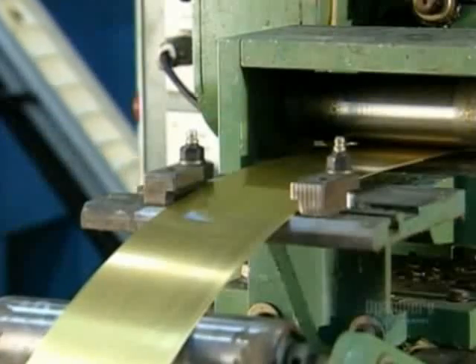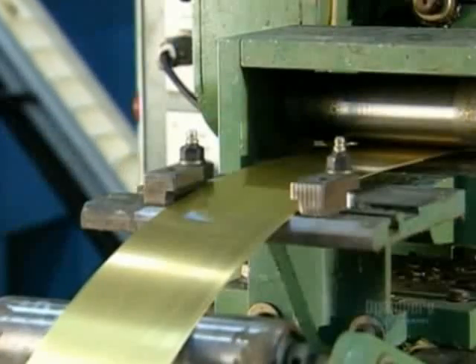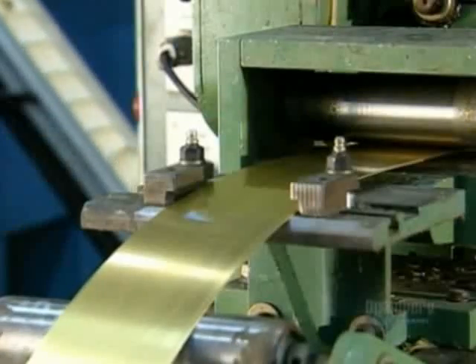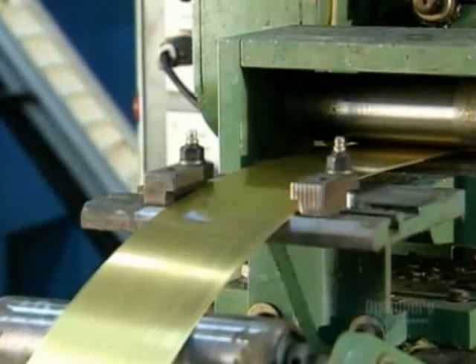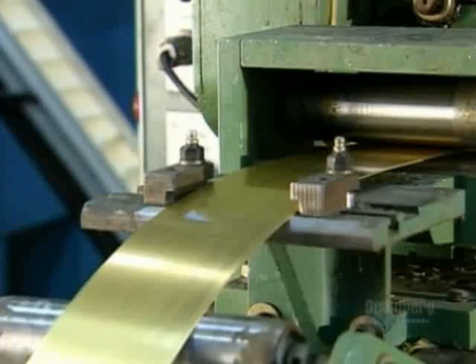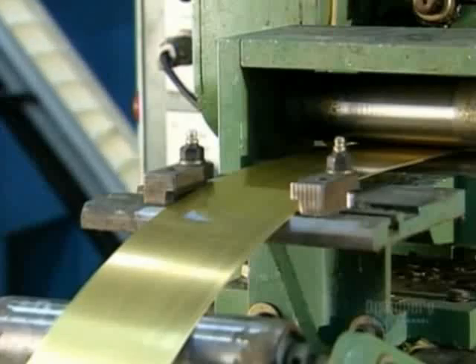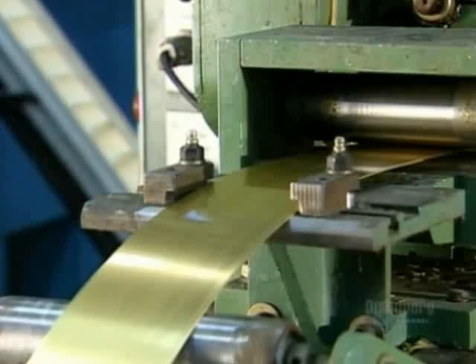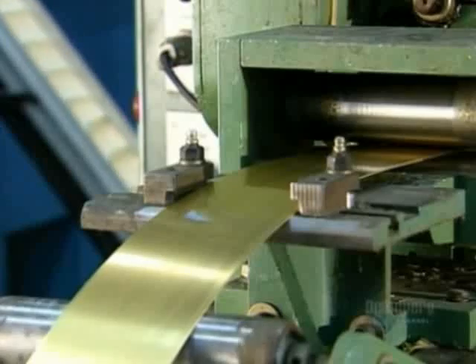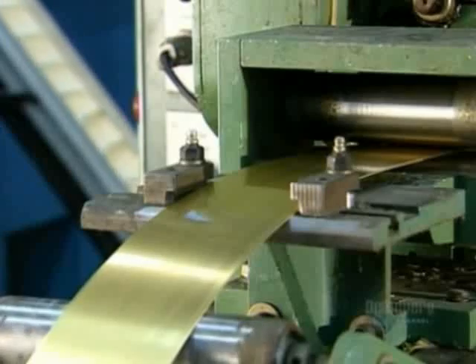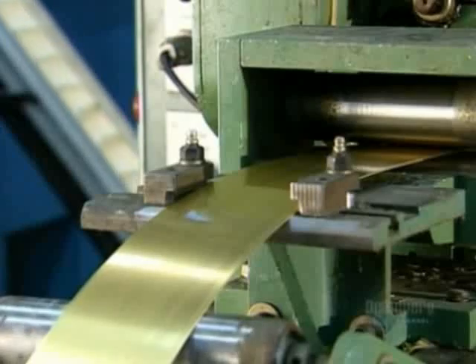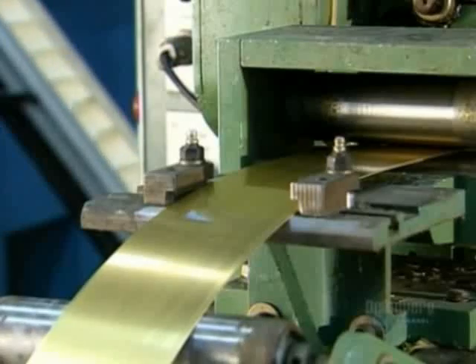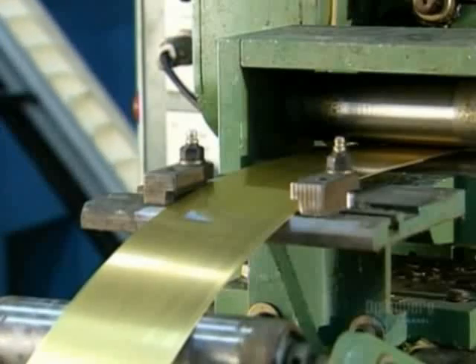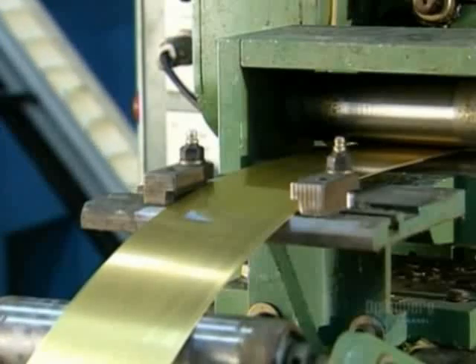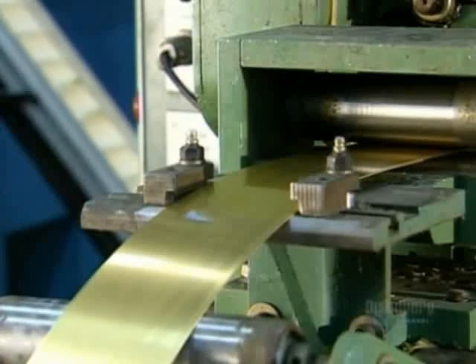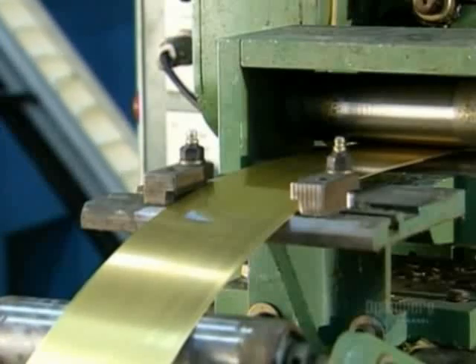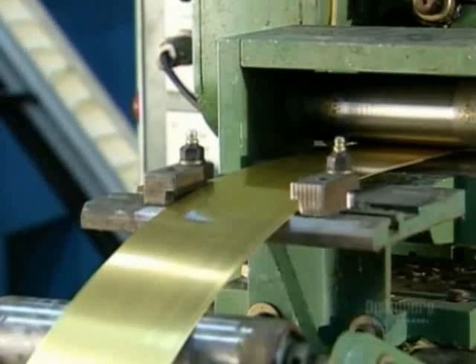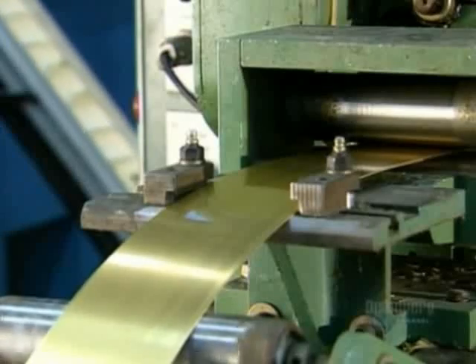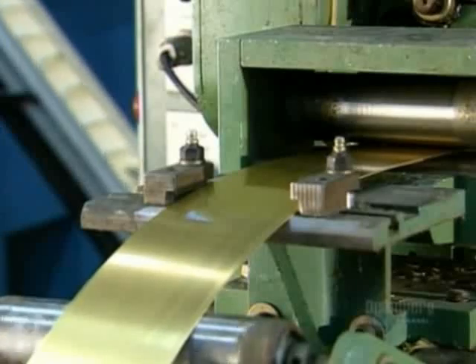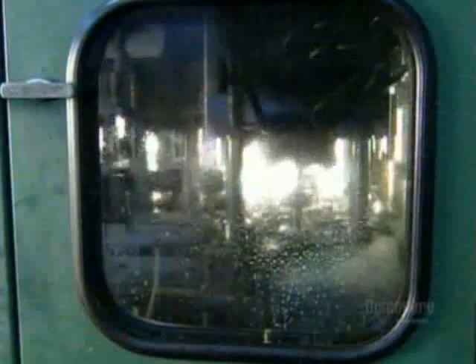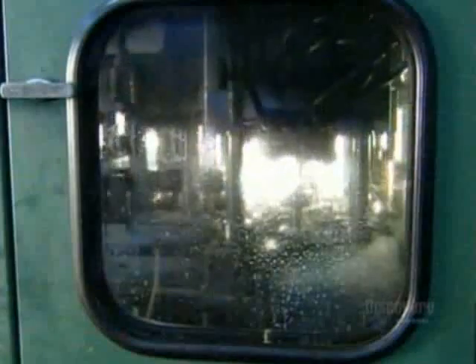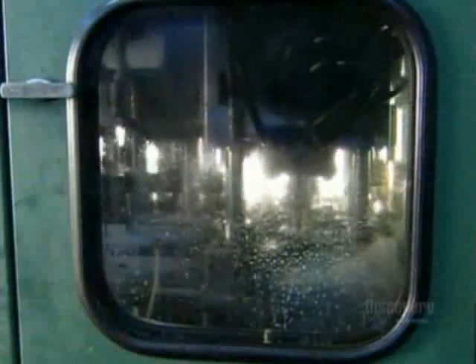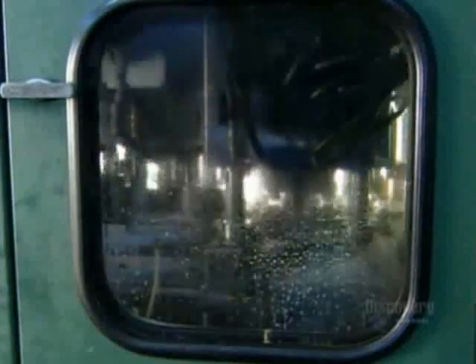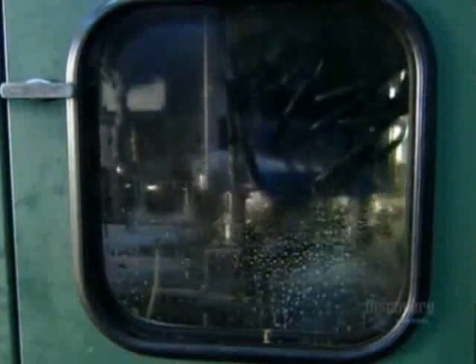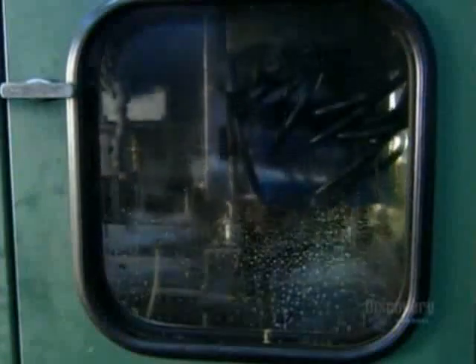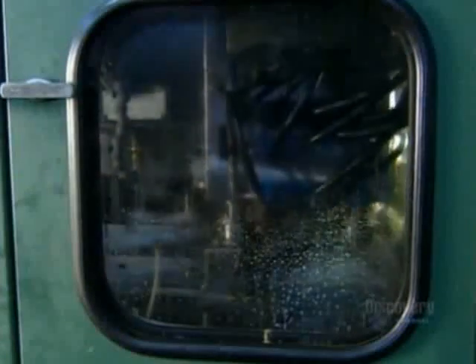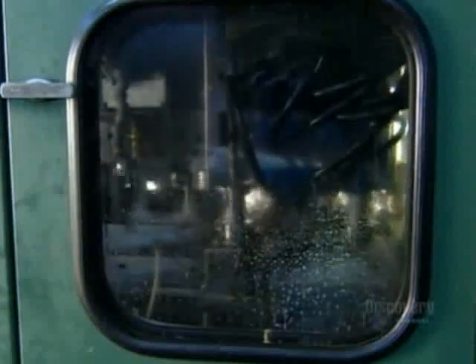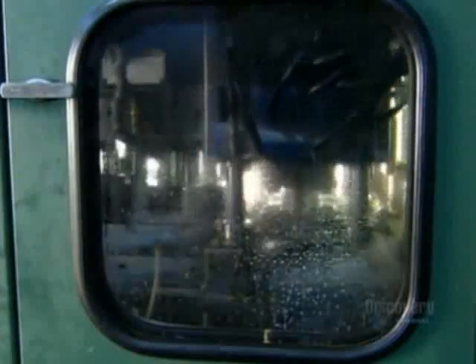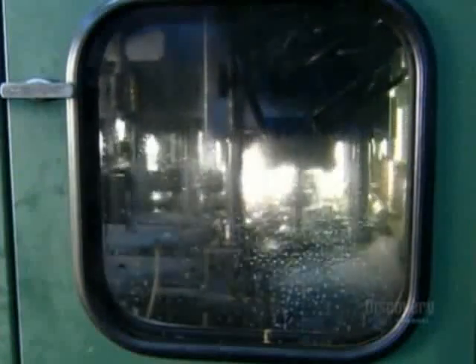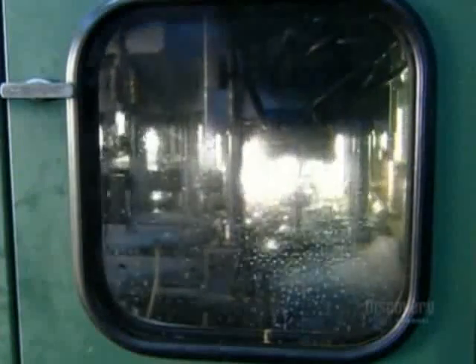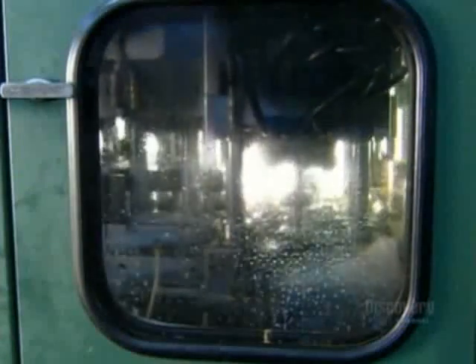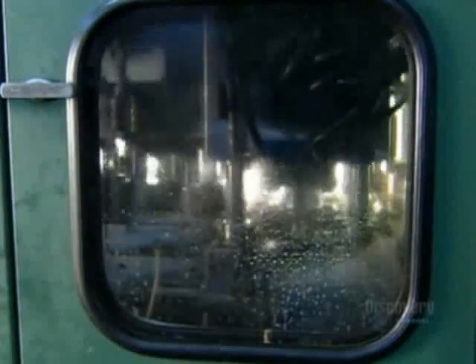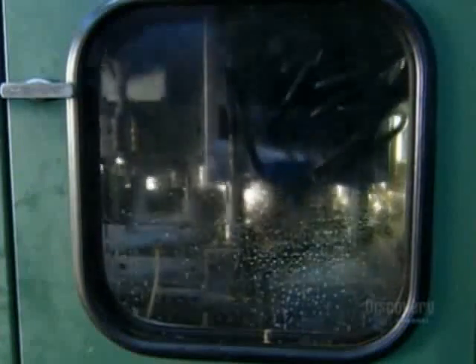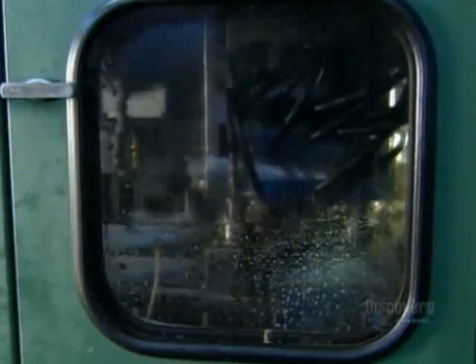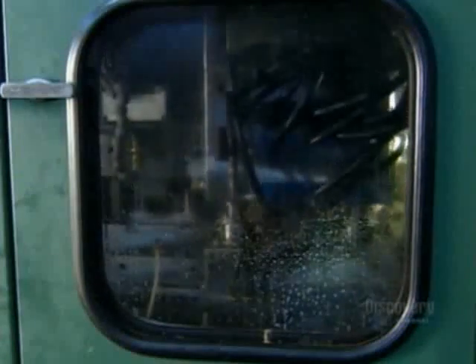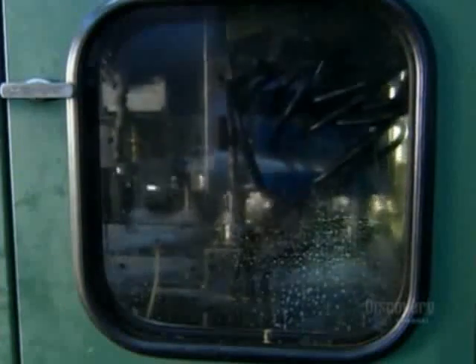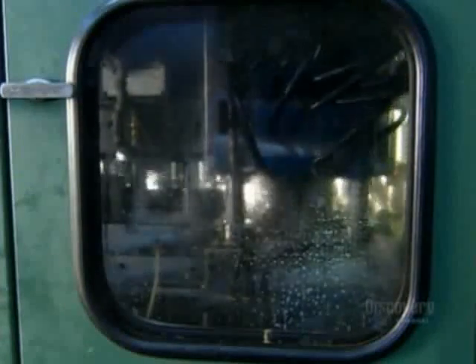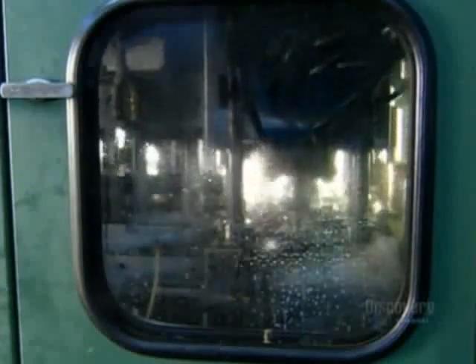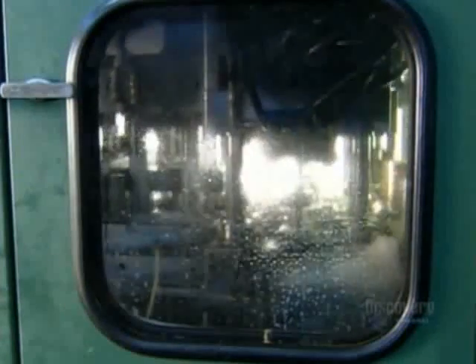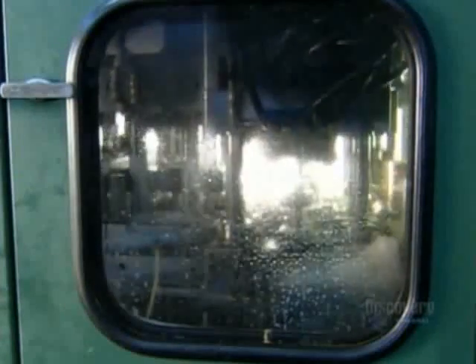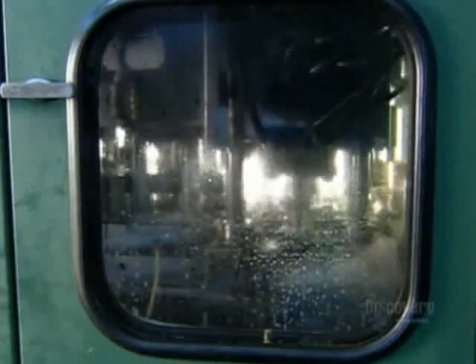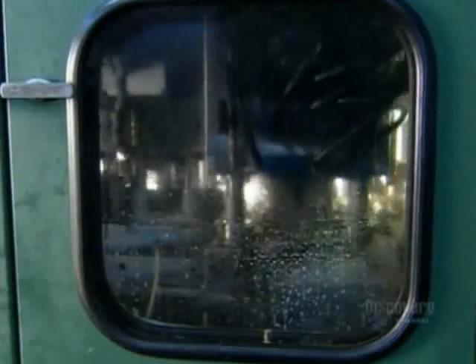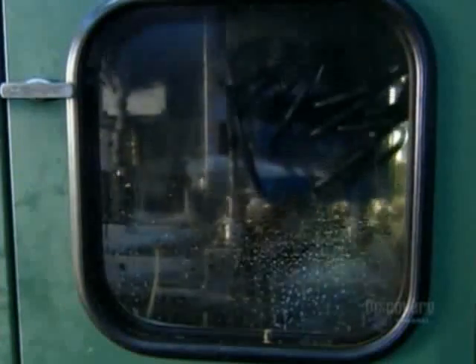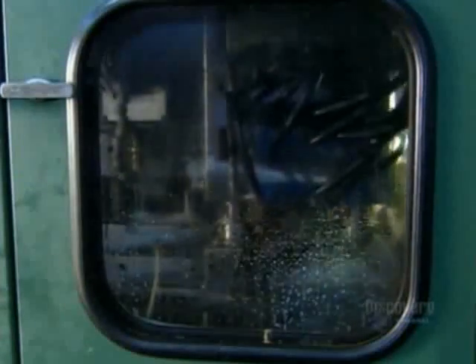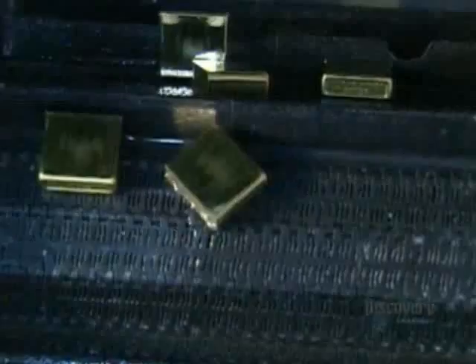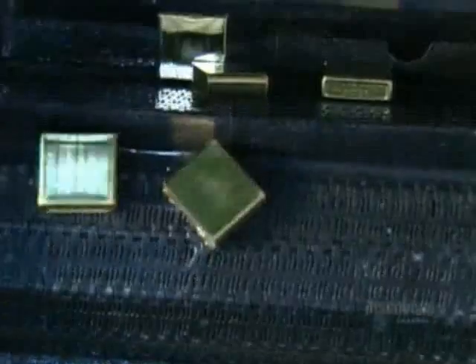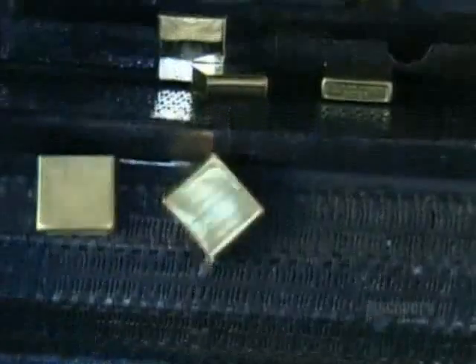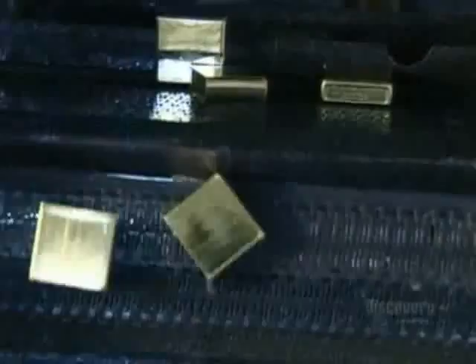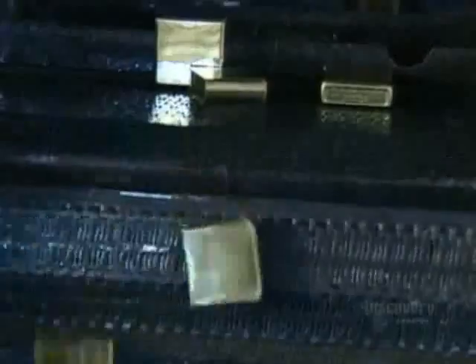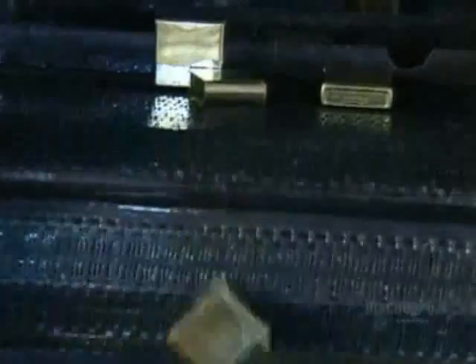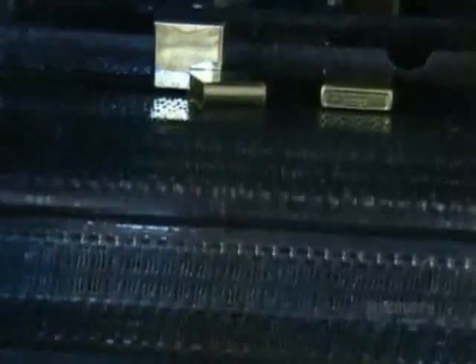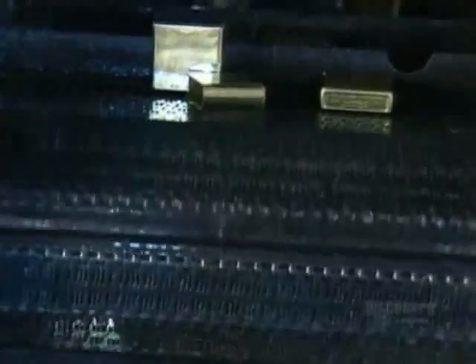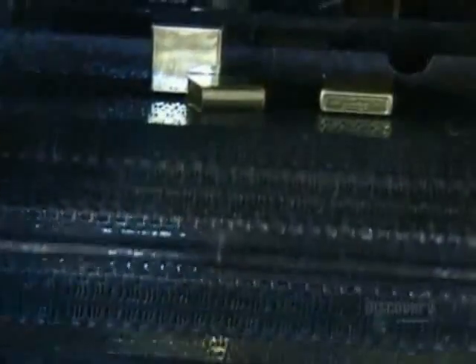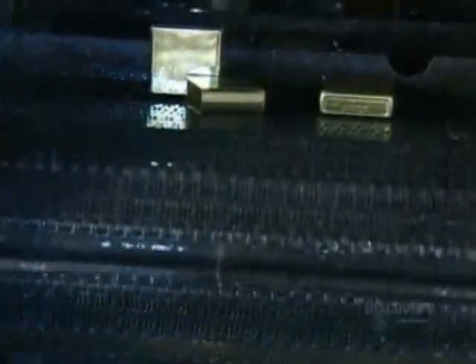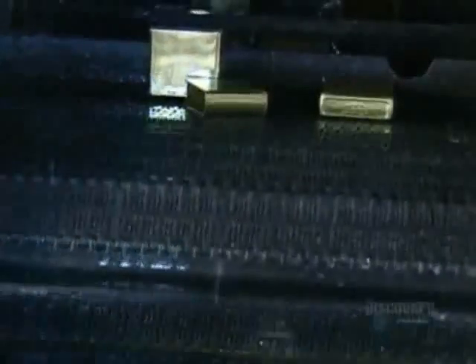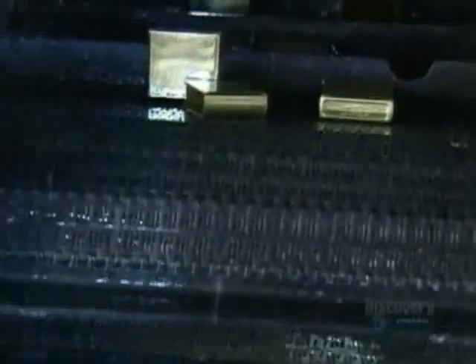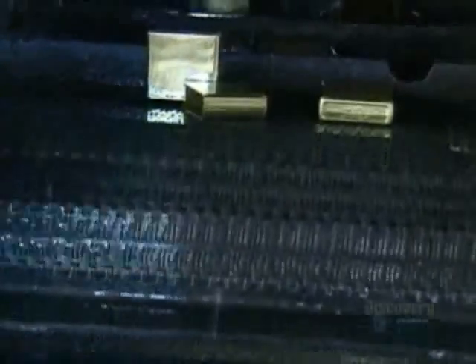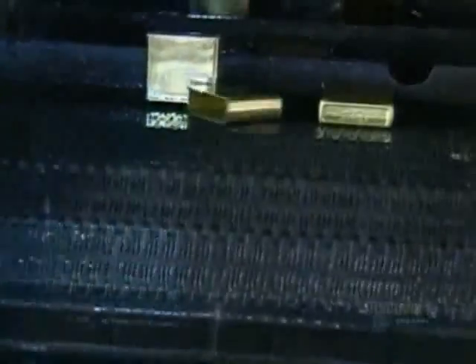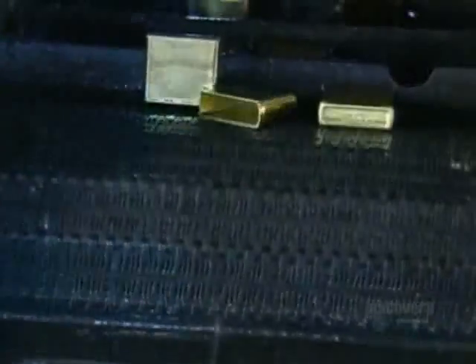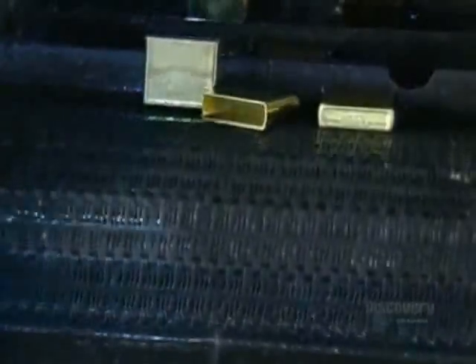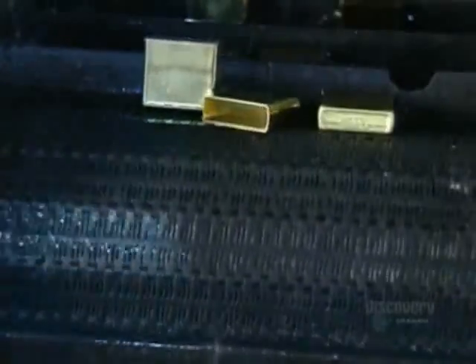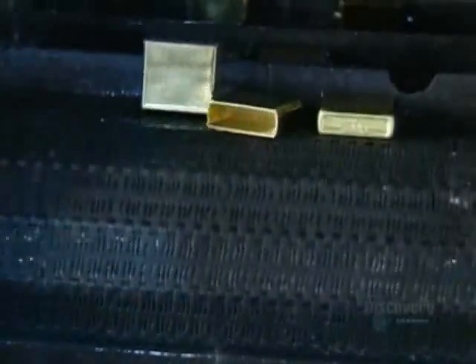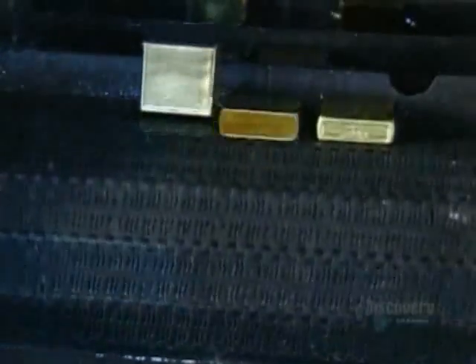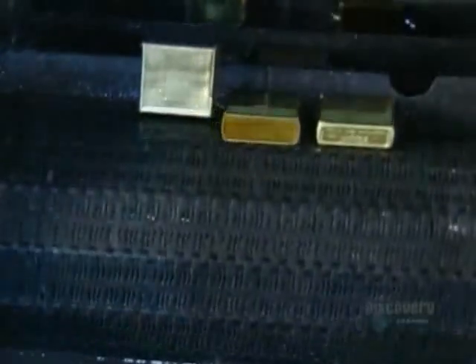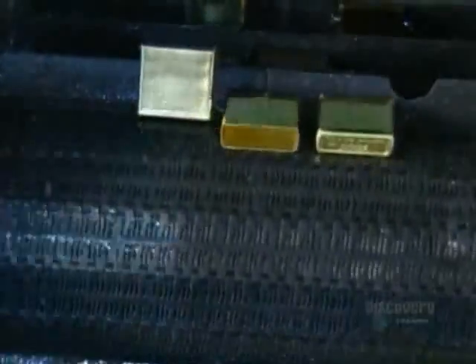To make lighter cases, a machine uncoils brass from a spool, pulling it to a press. The press stamps the brass repeatedly to shape both the top and bottom parts of the case.